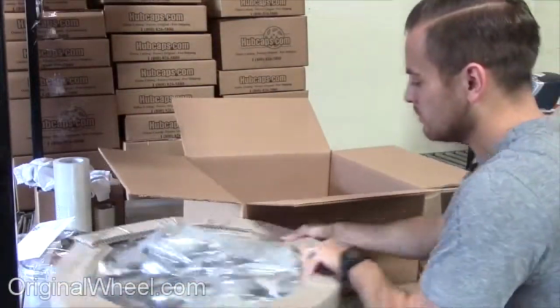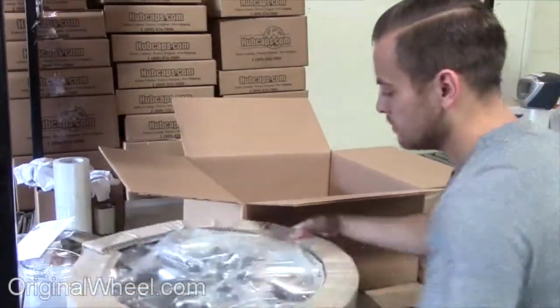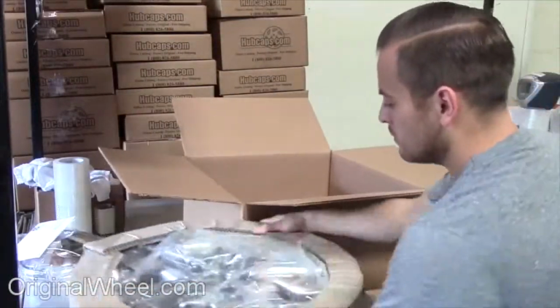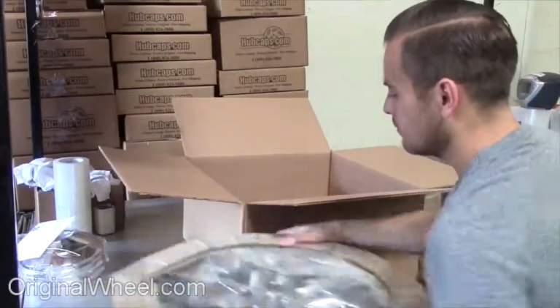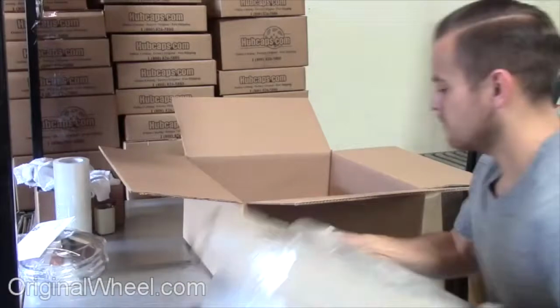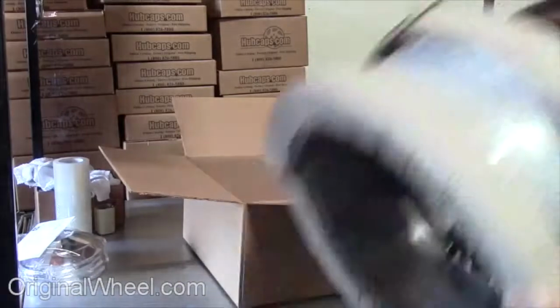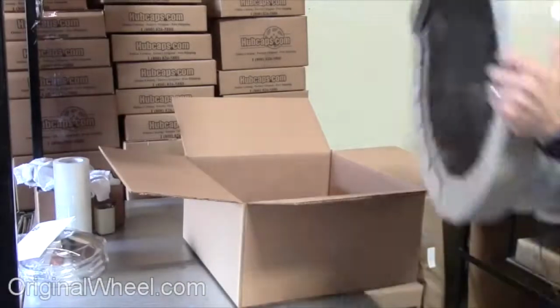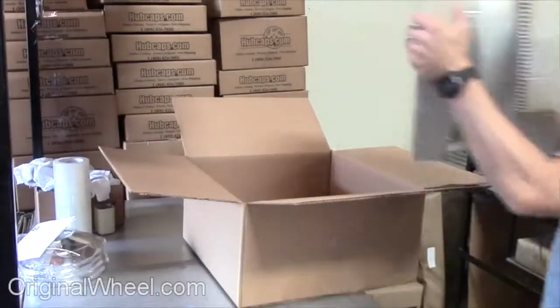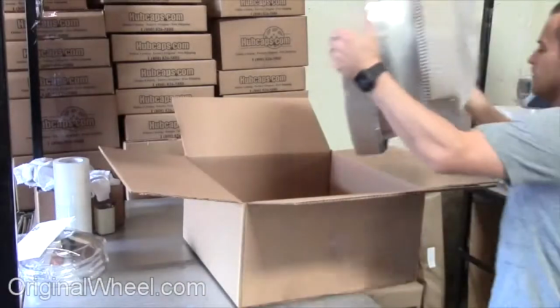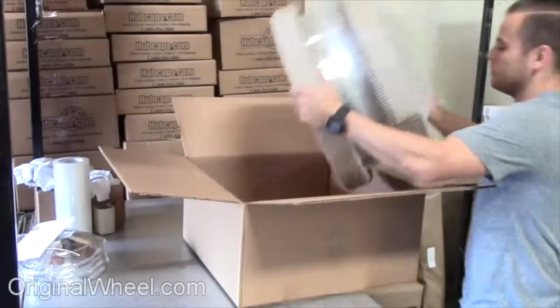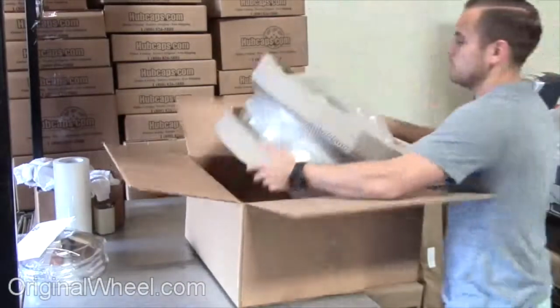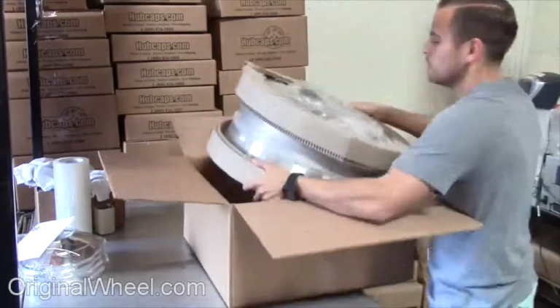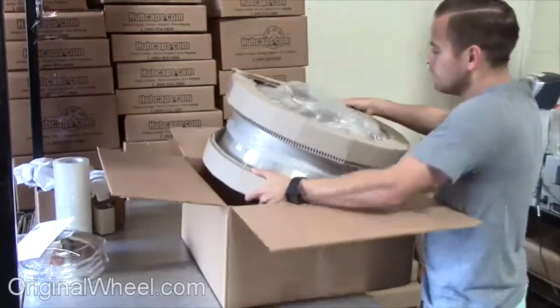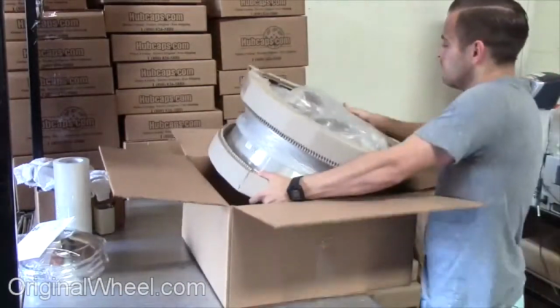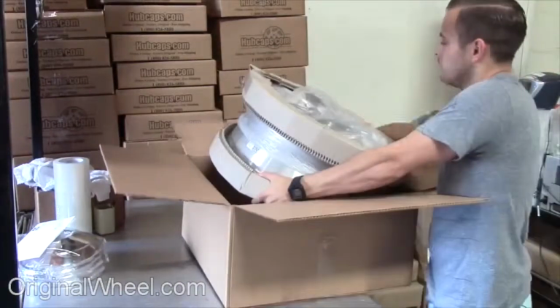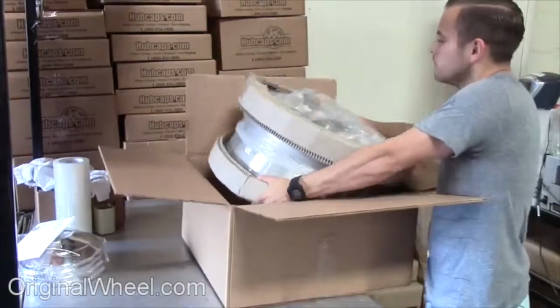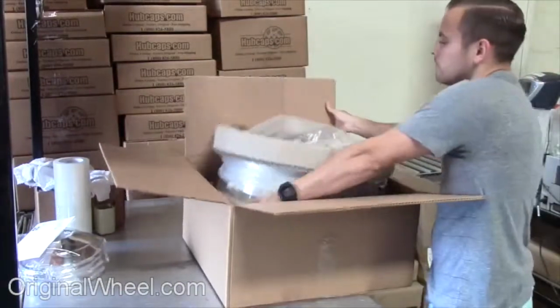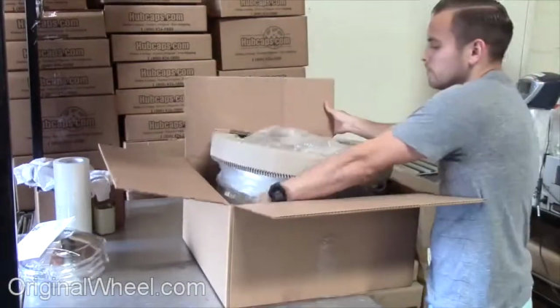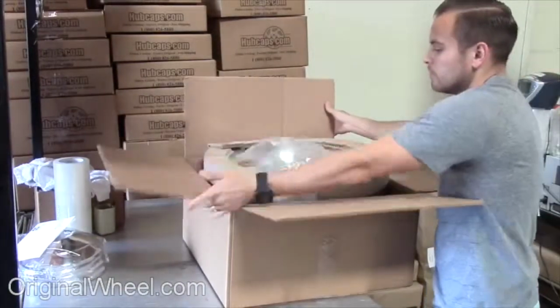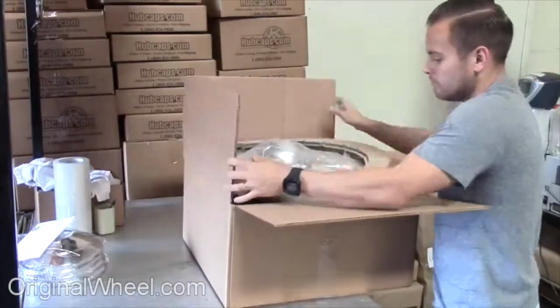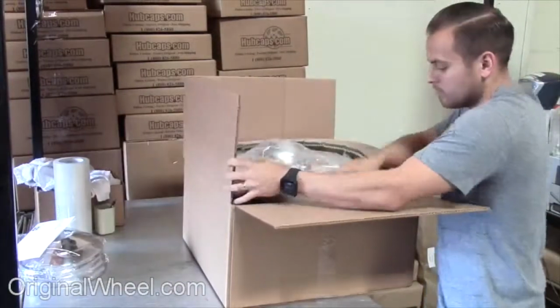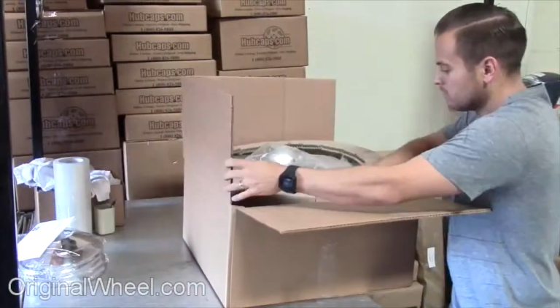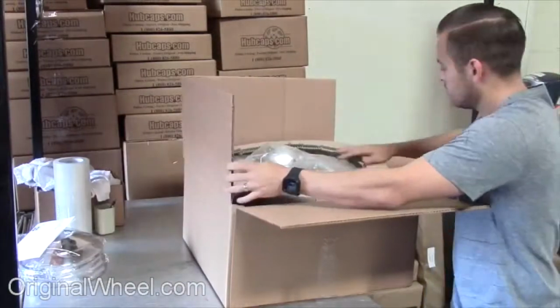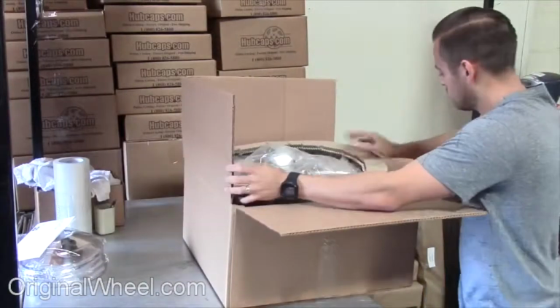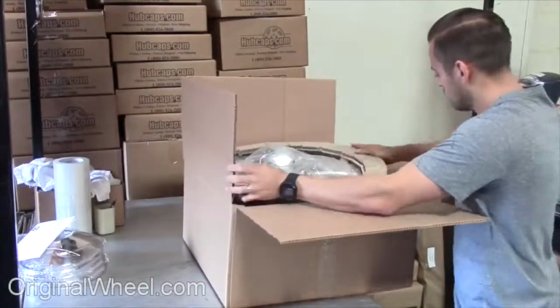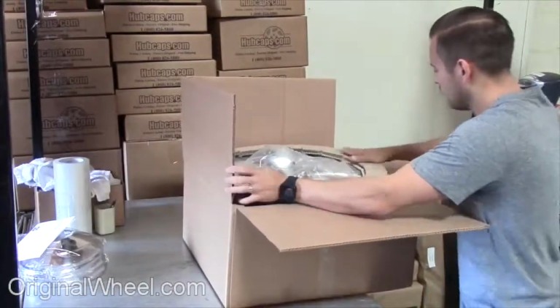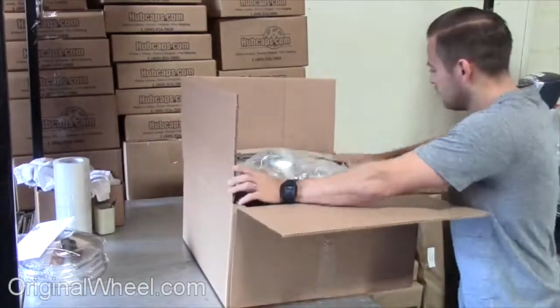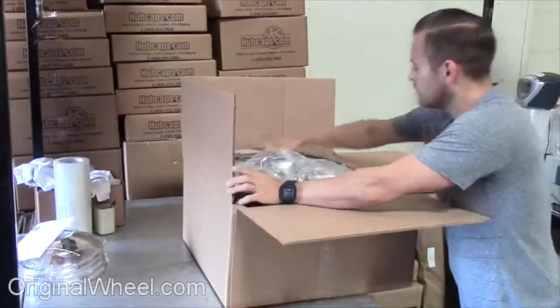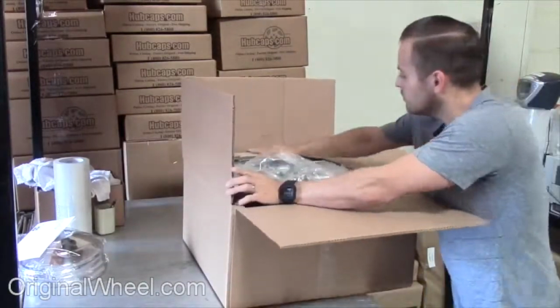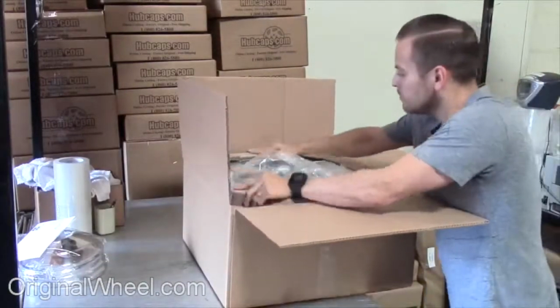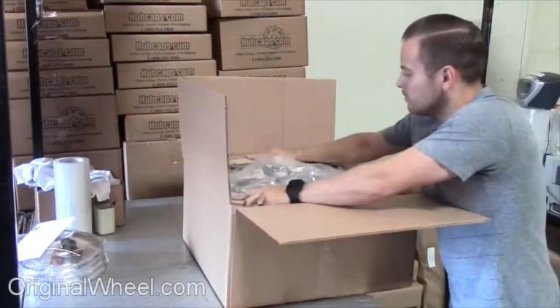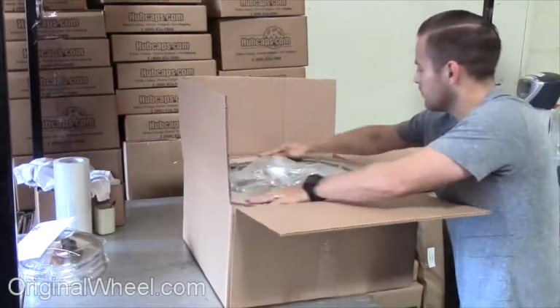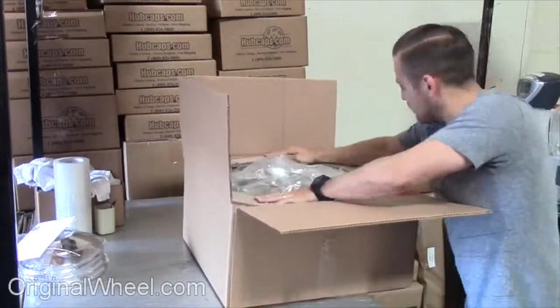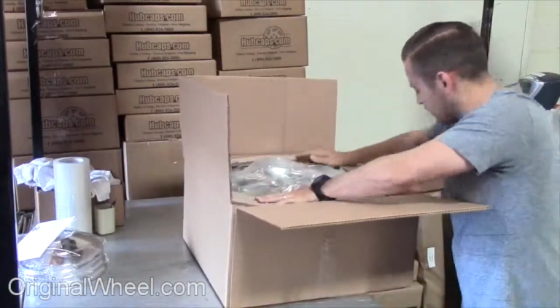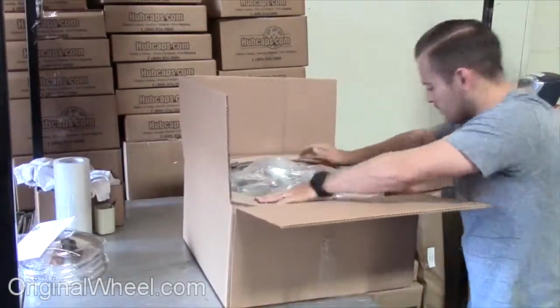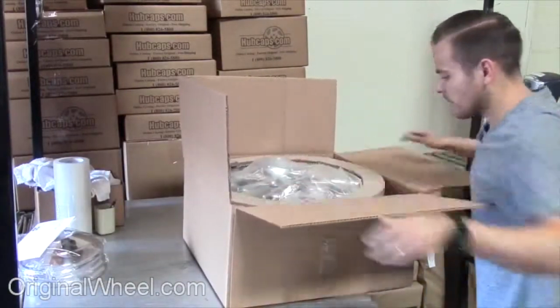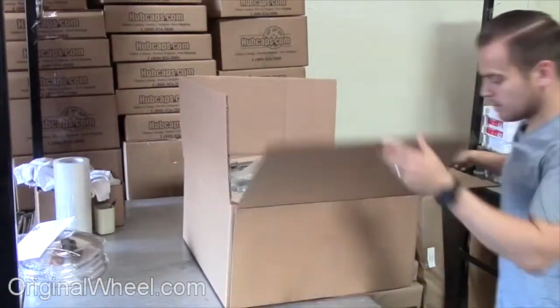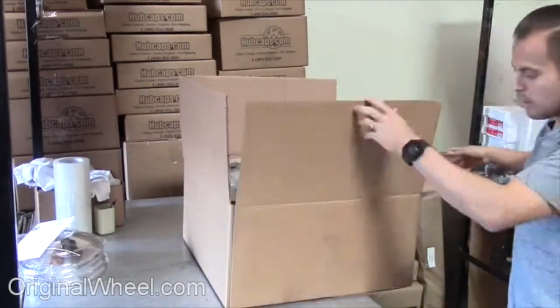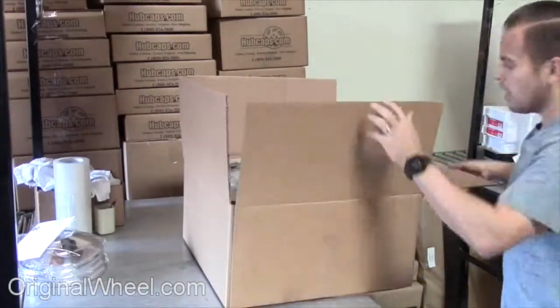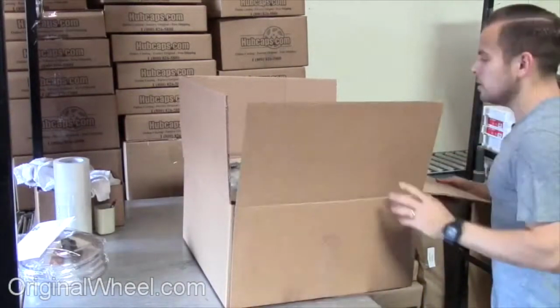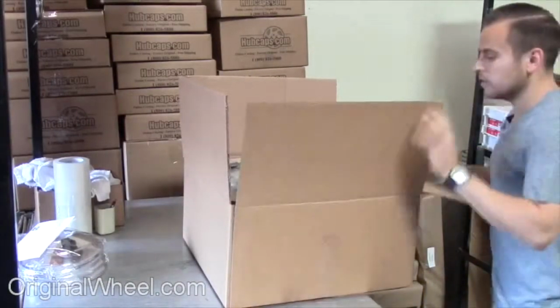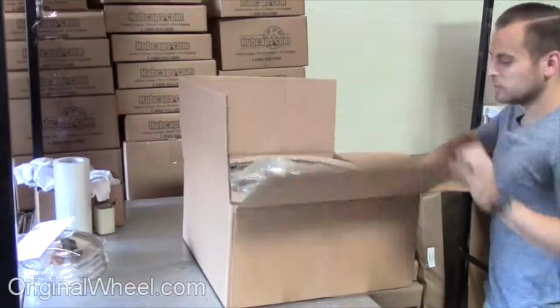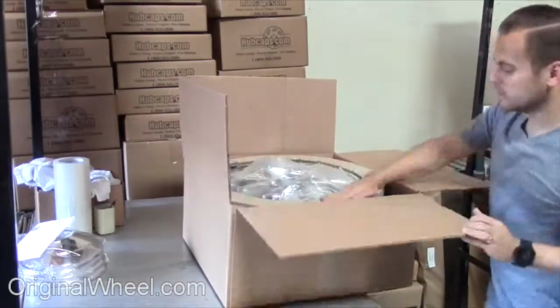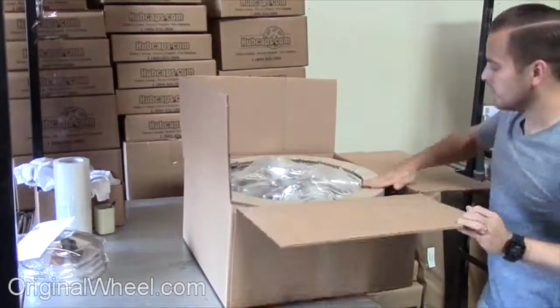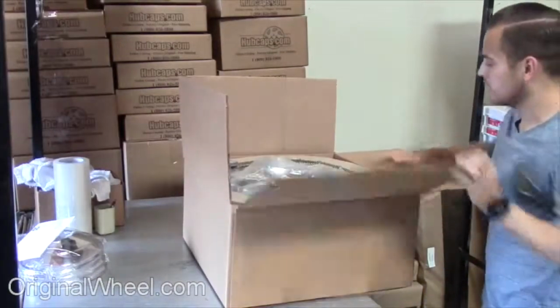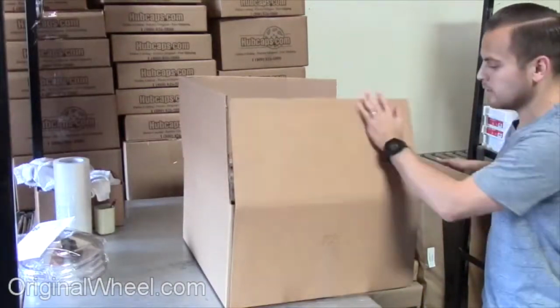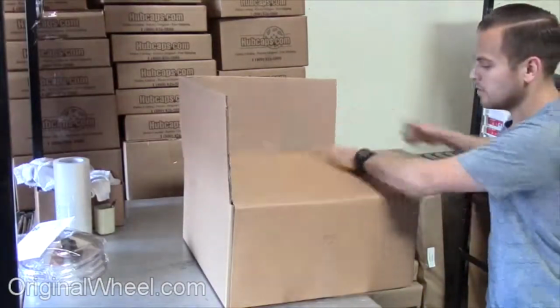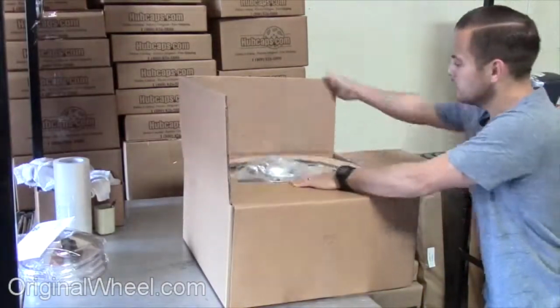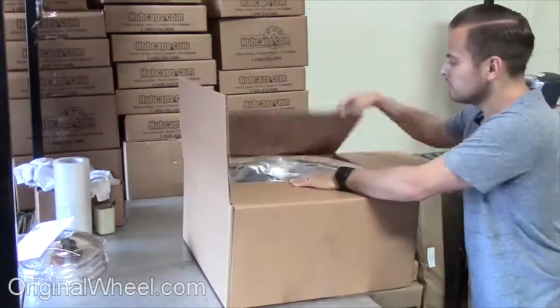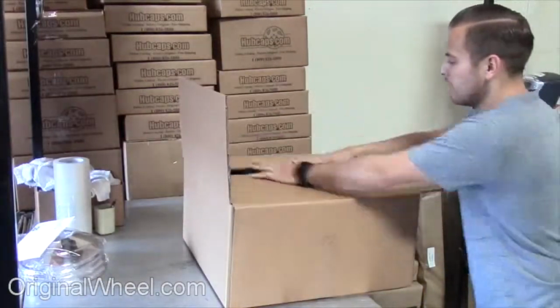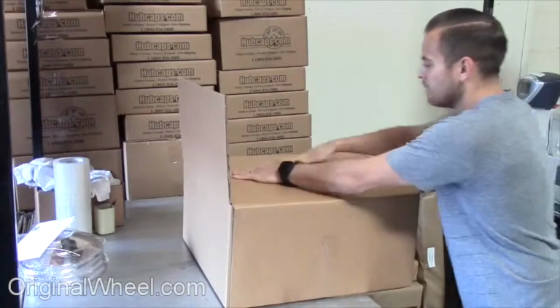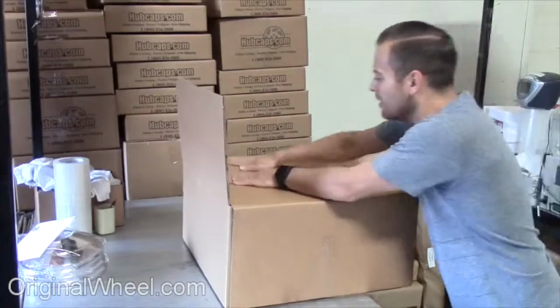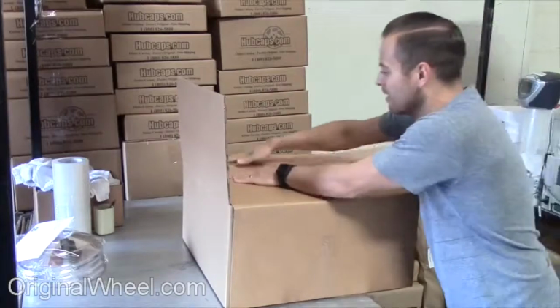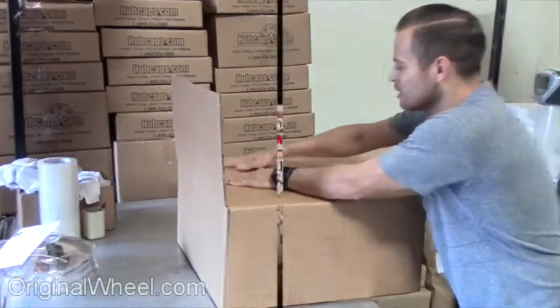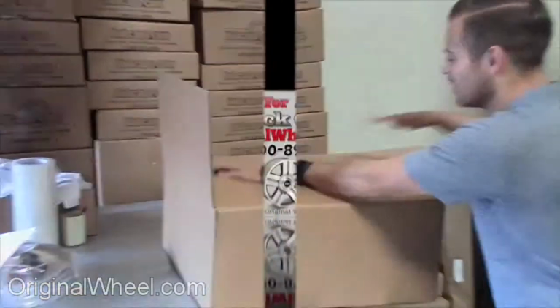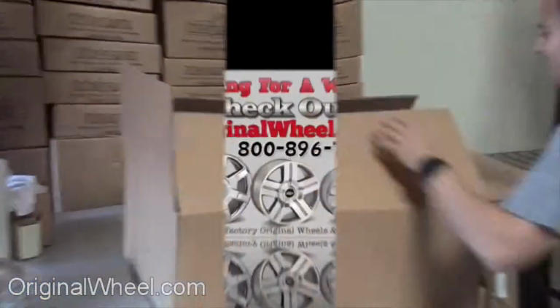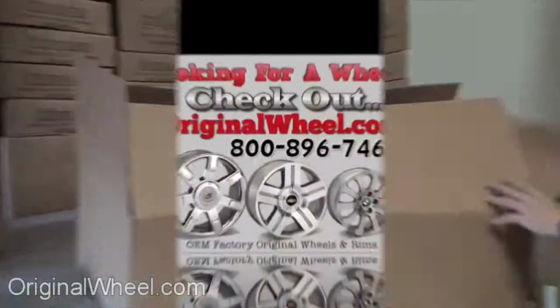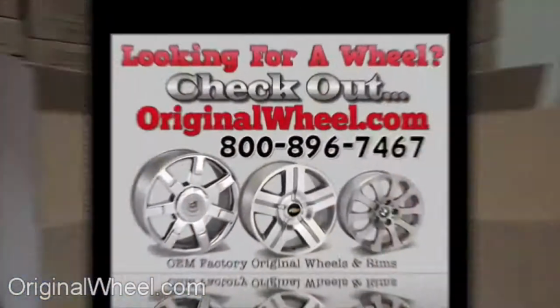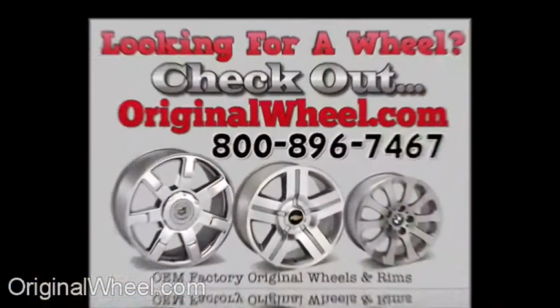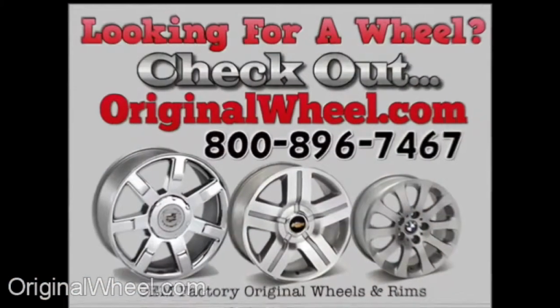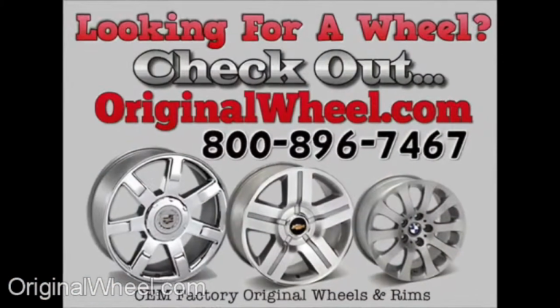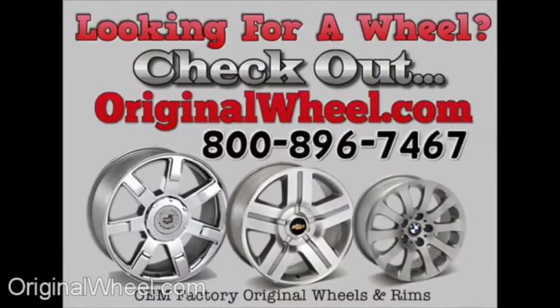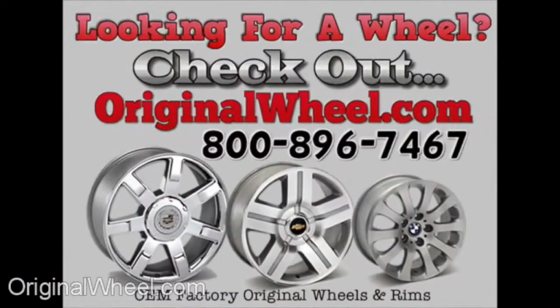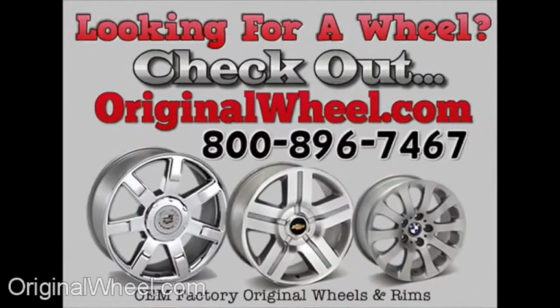Your shipping is insured. We know proper packaging of your wheels will guarantee that your wheels arrive safely to their destination.